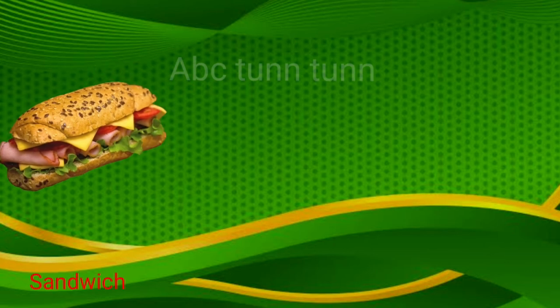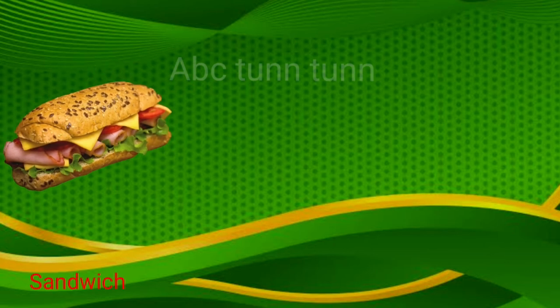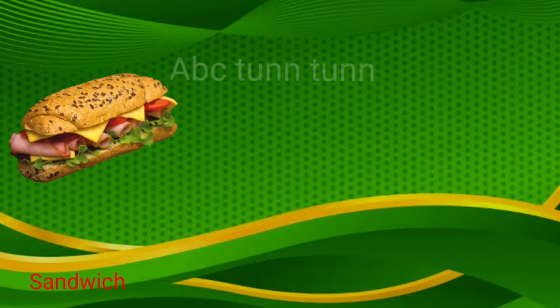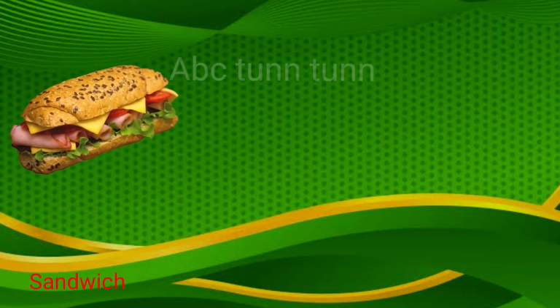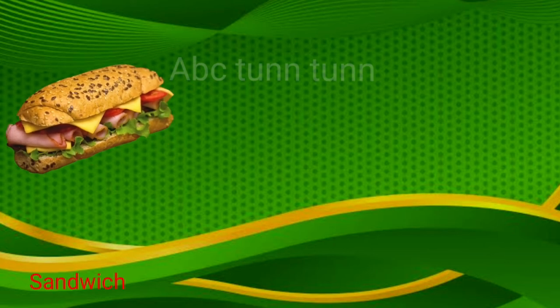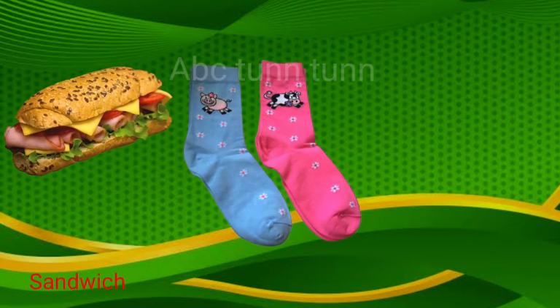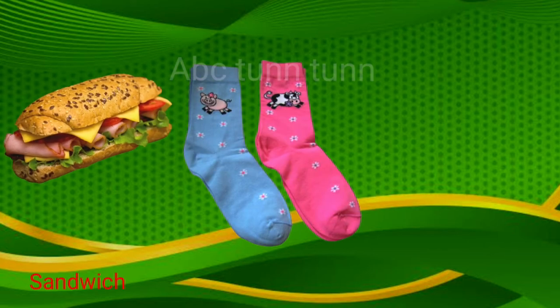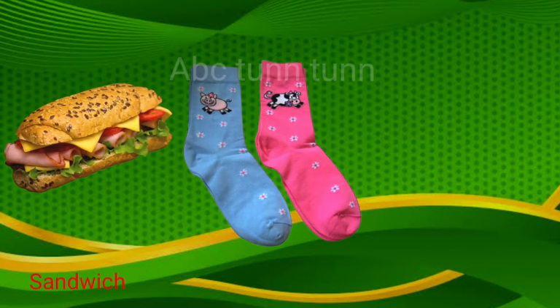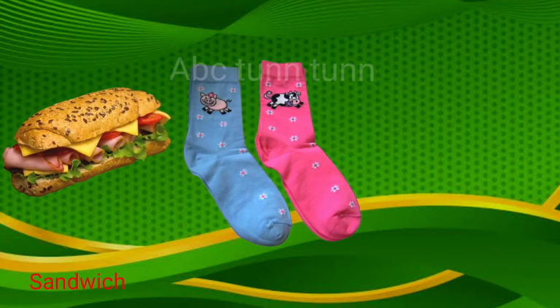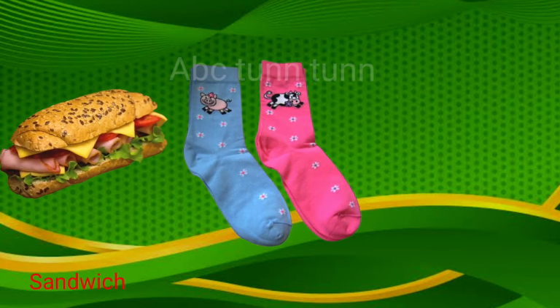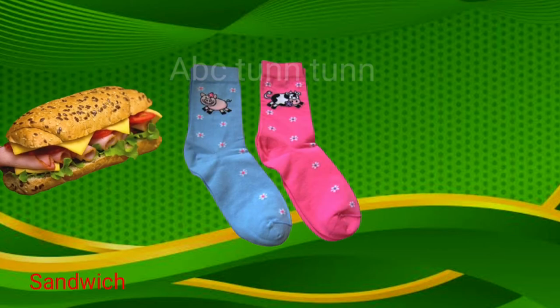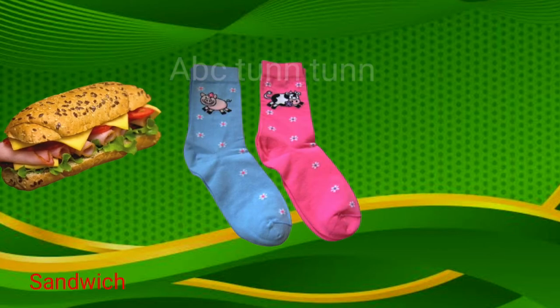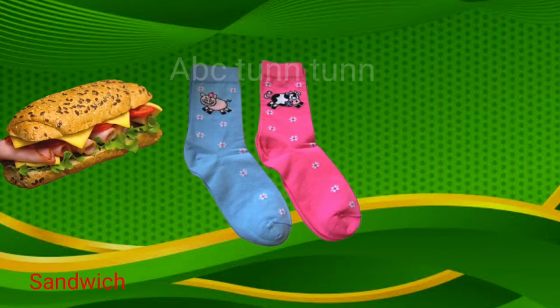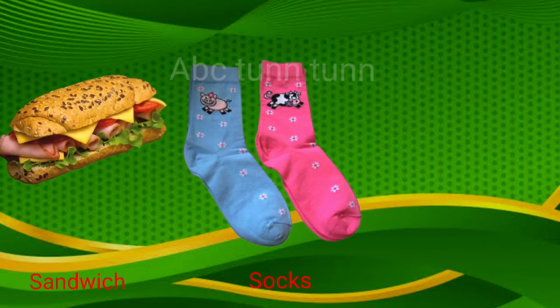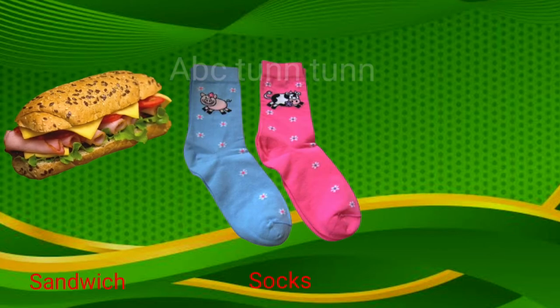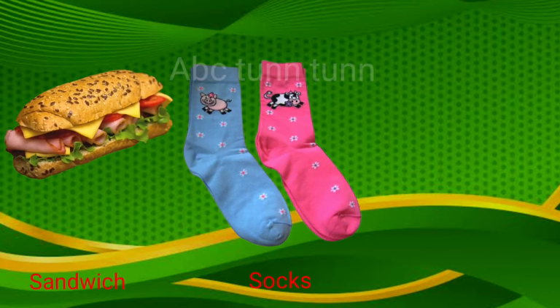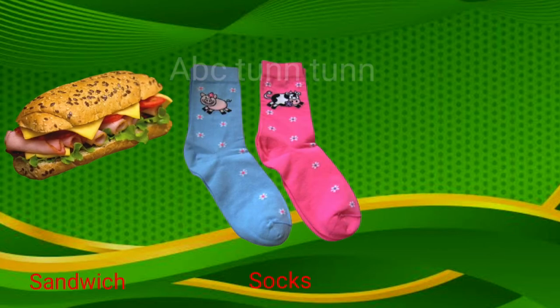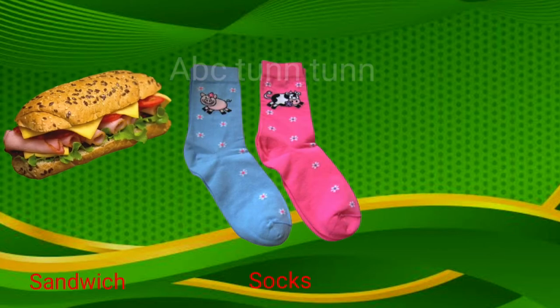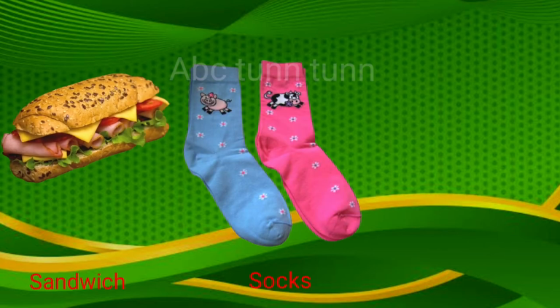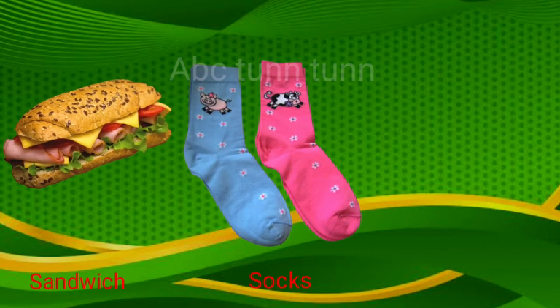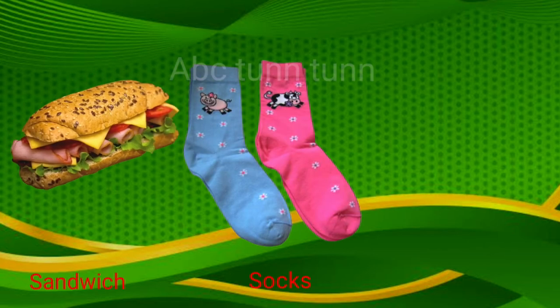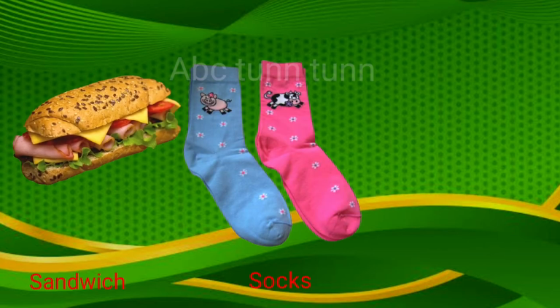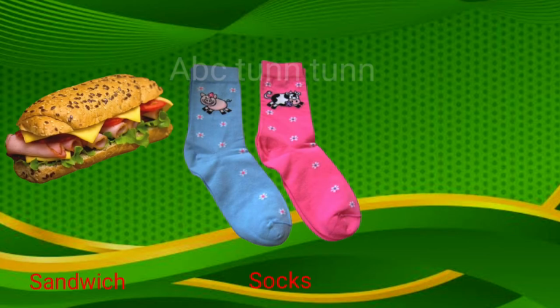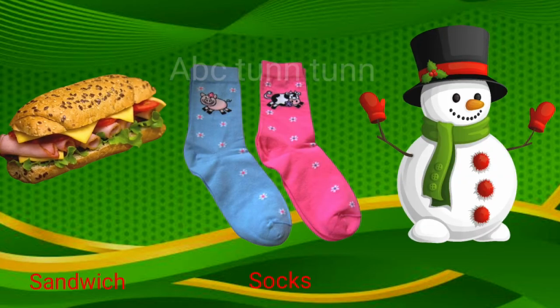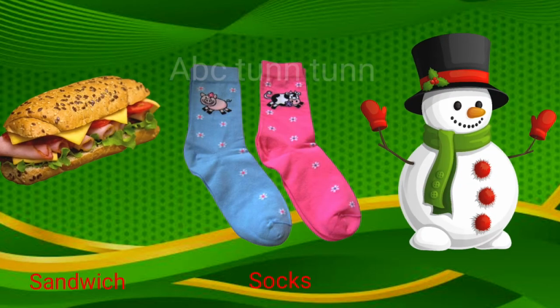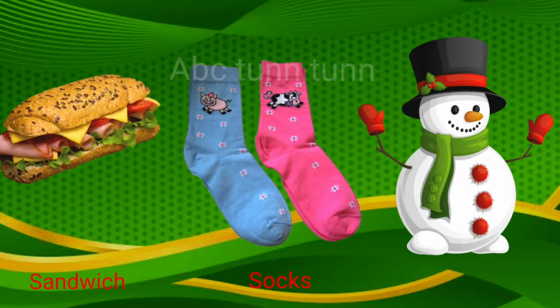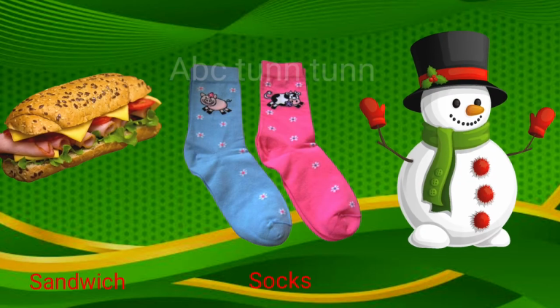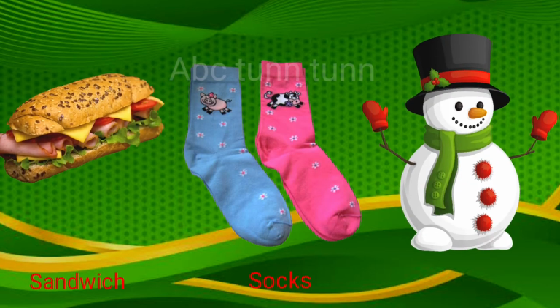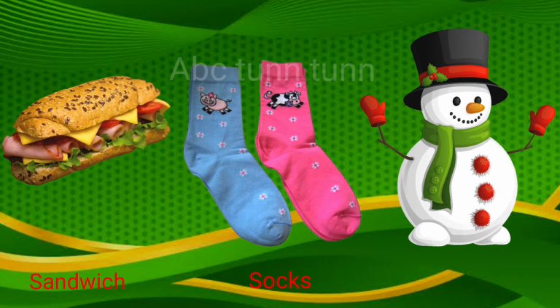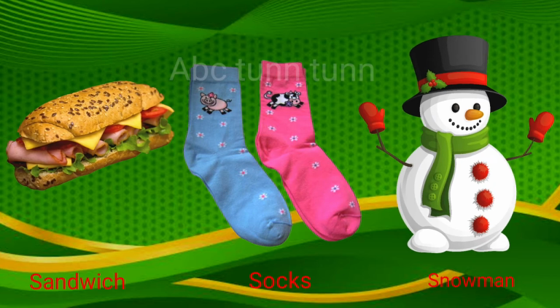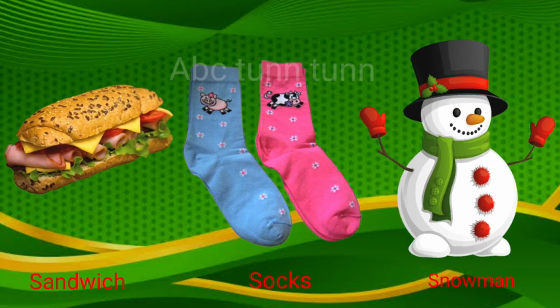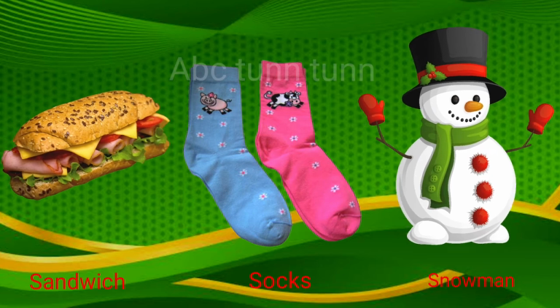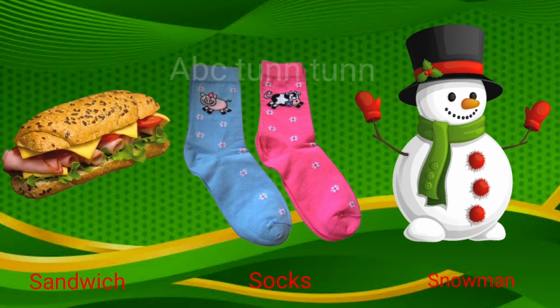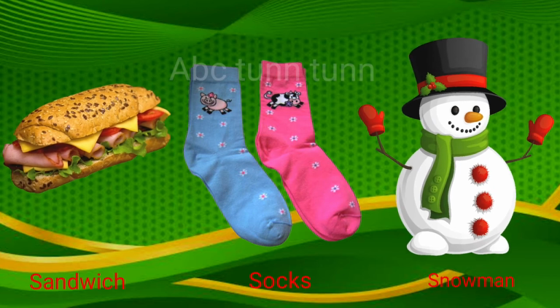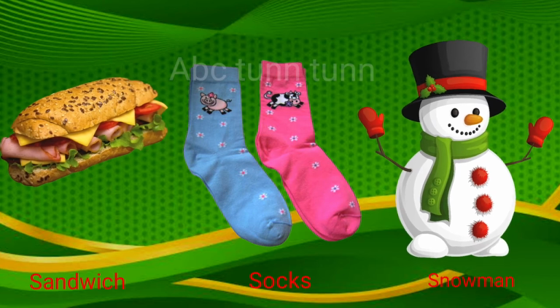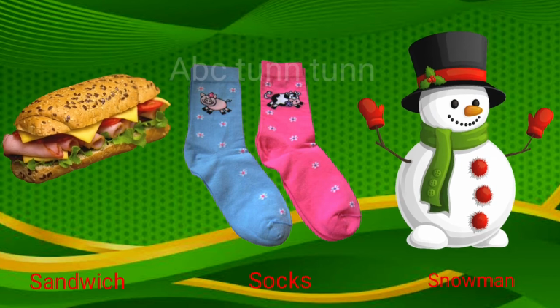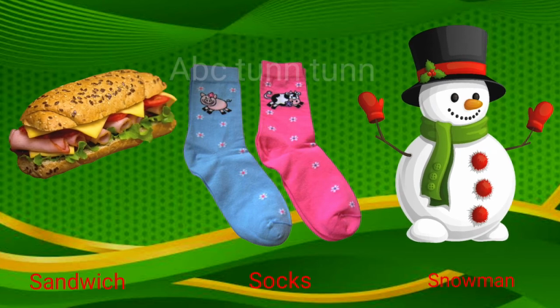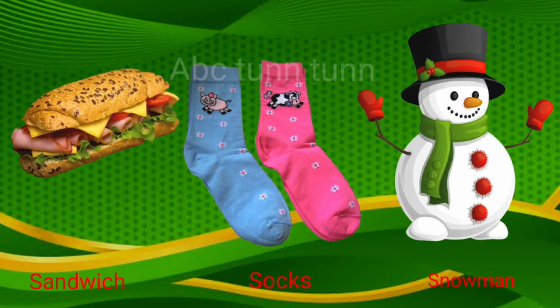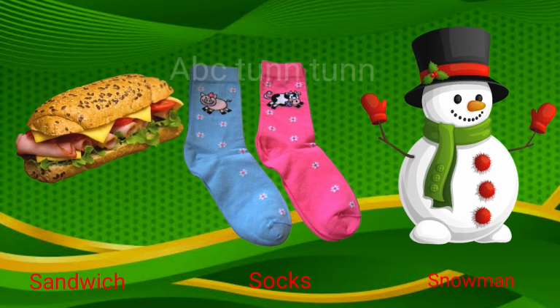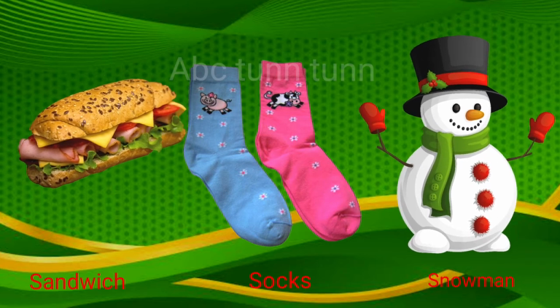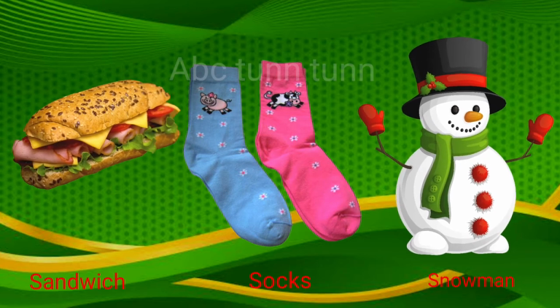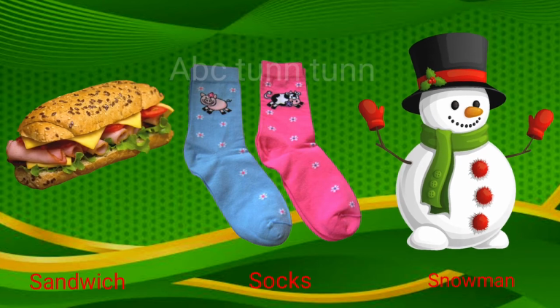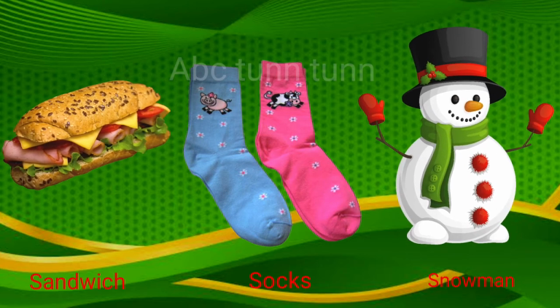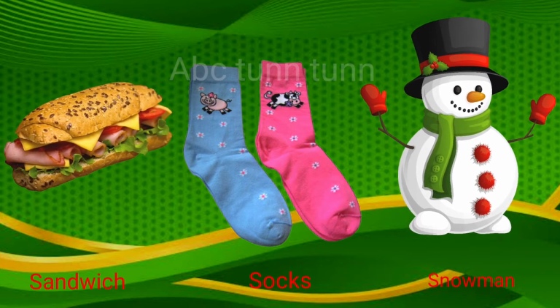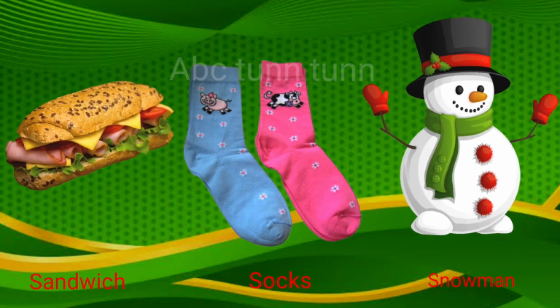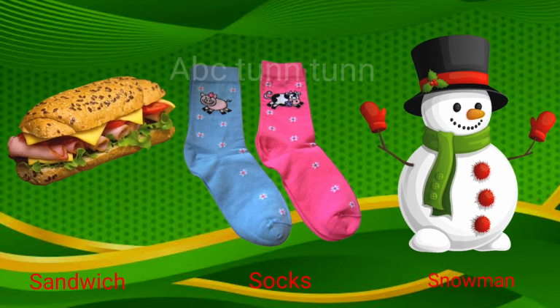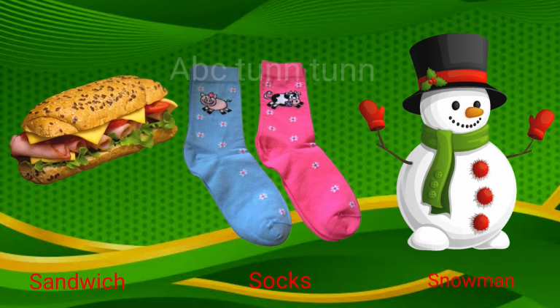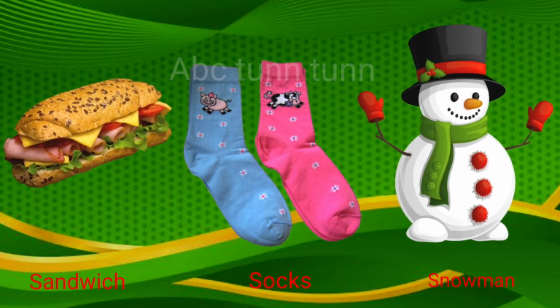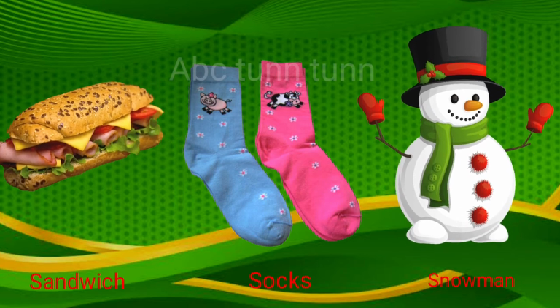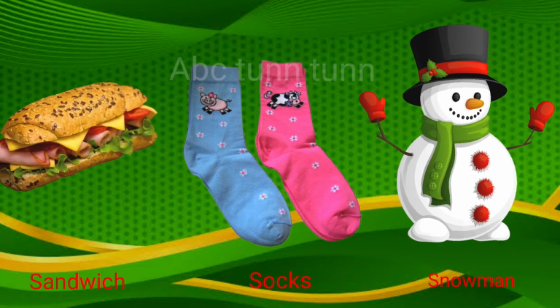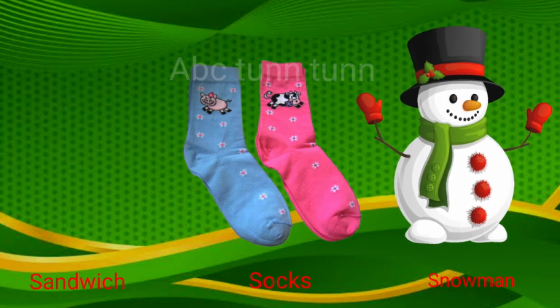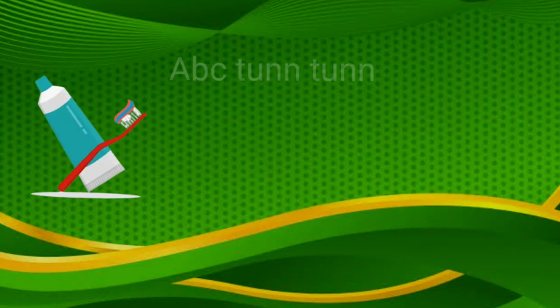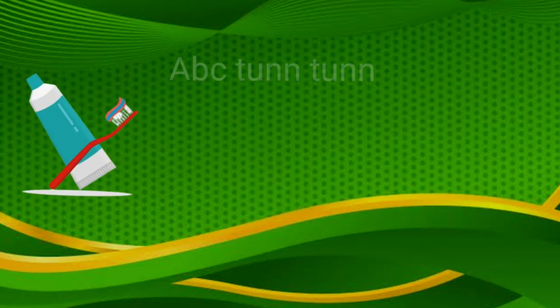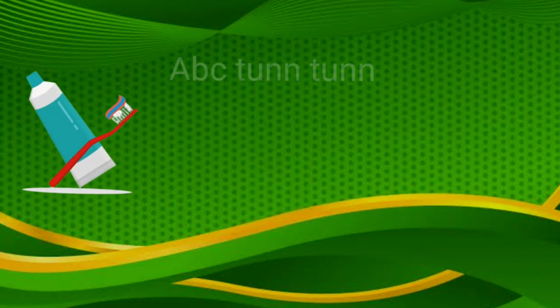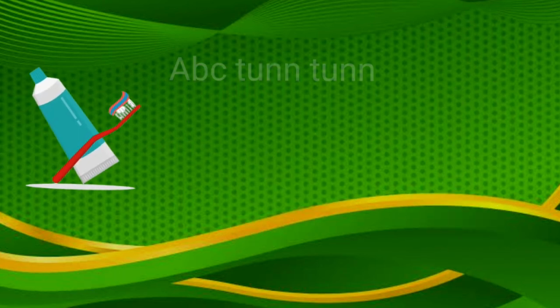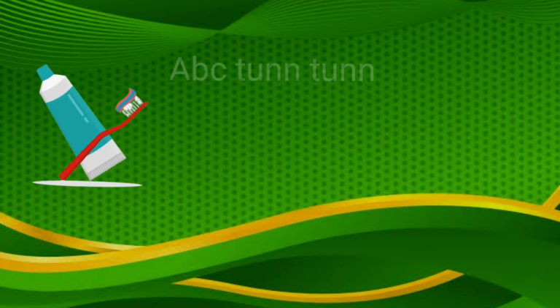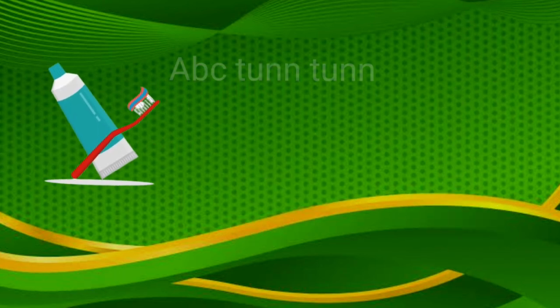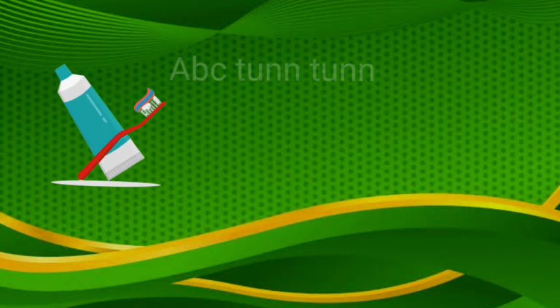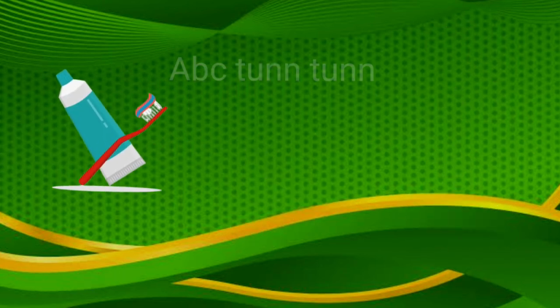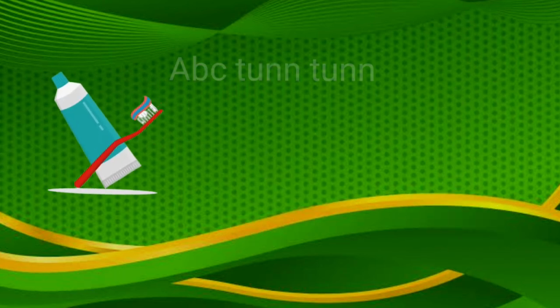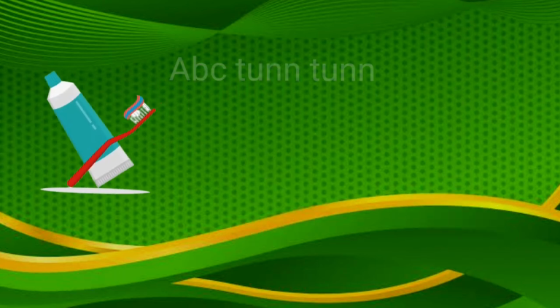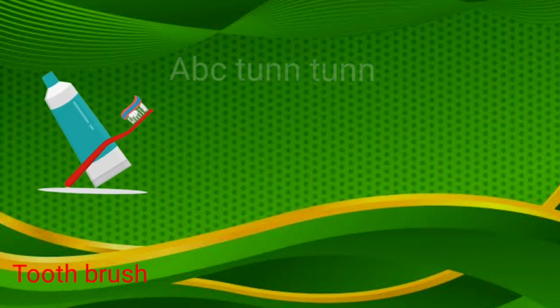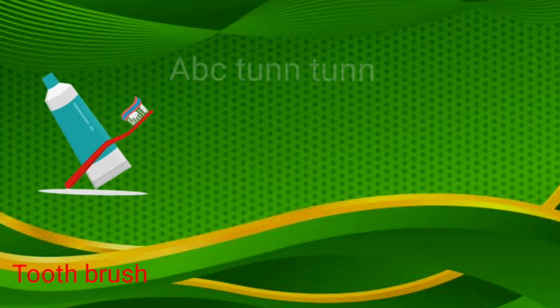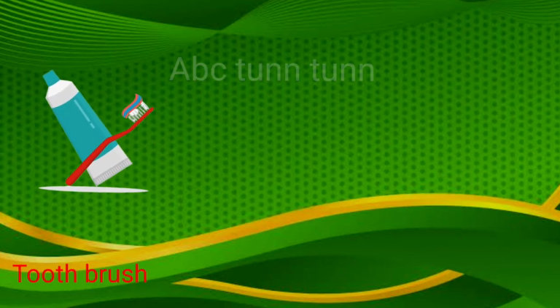S is for sandwich. S is for socks. S is for snowman. Sa, sa, sa.